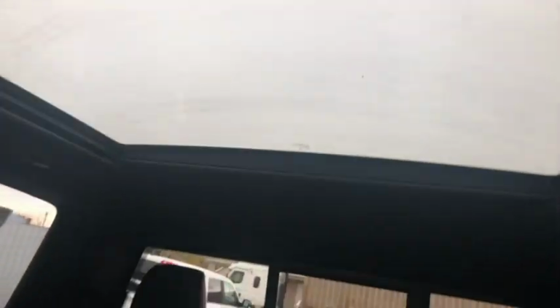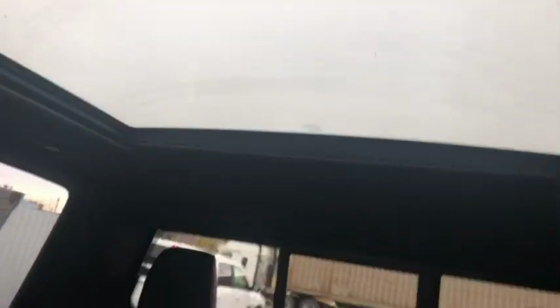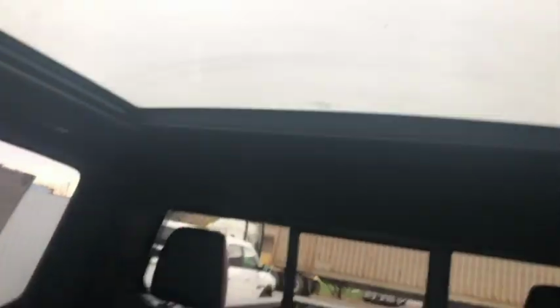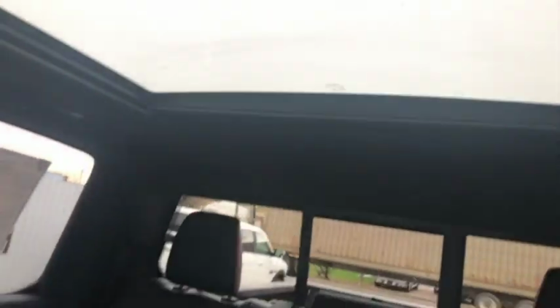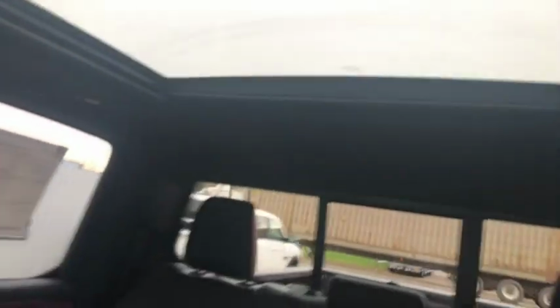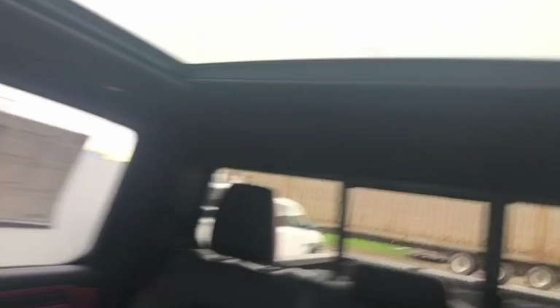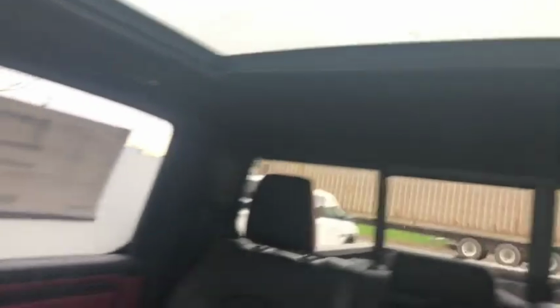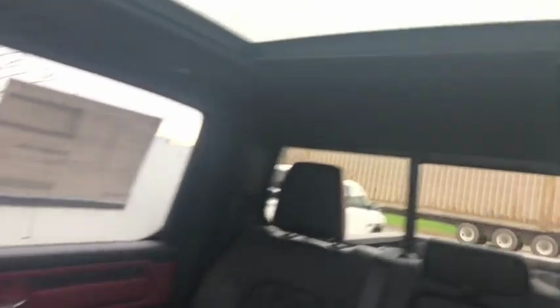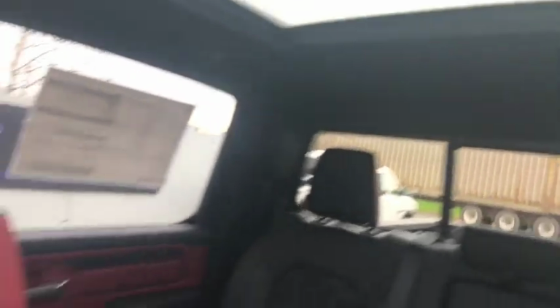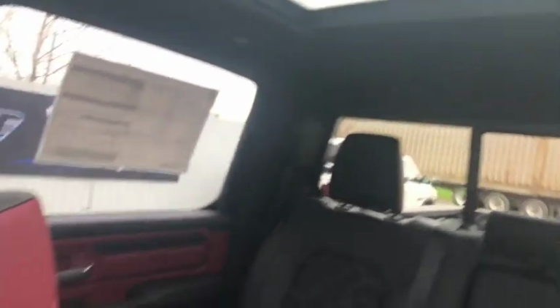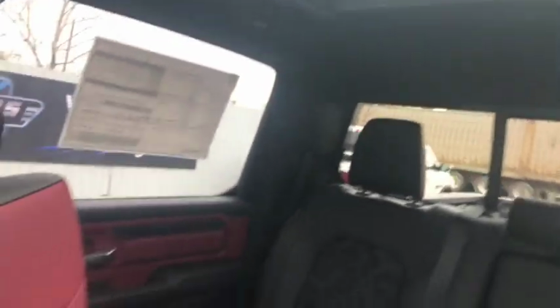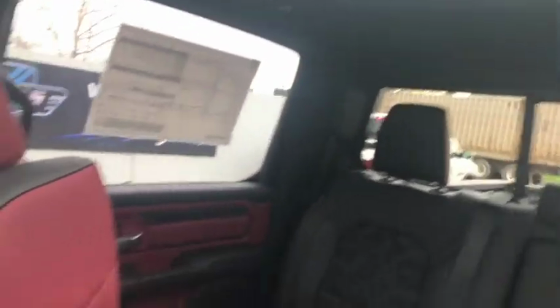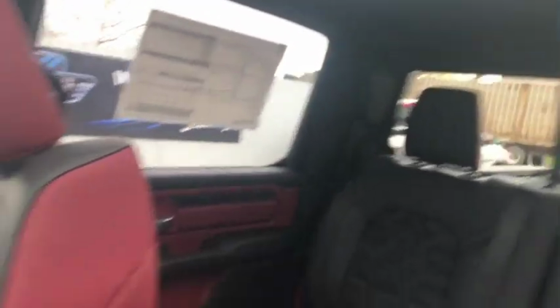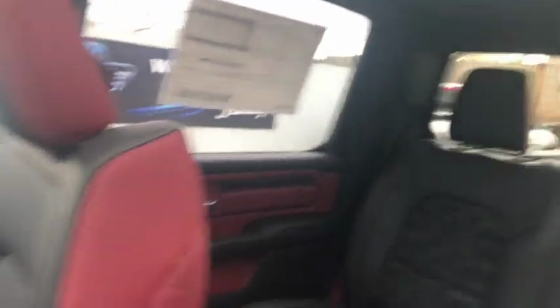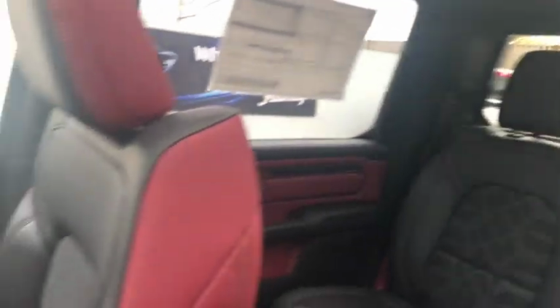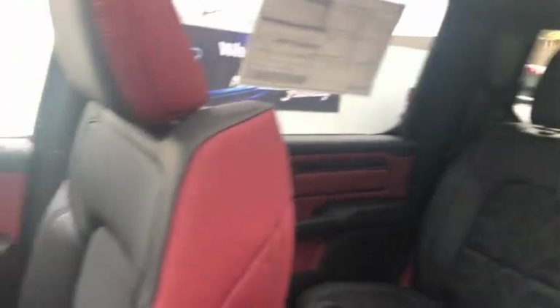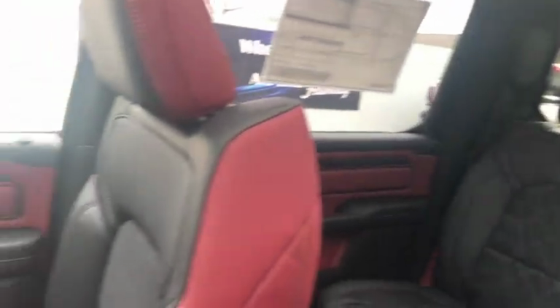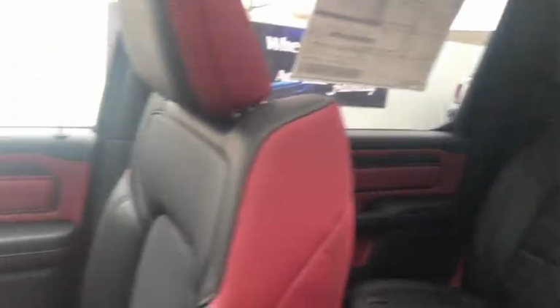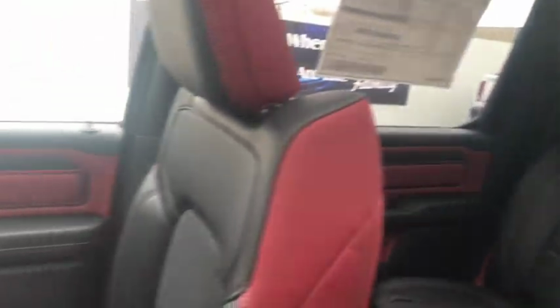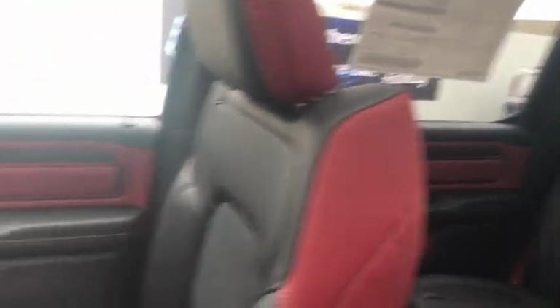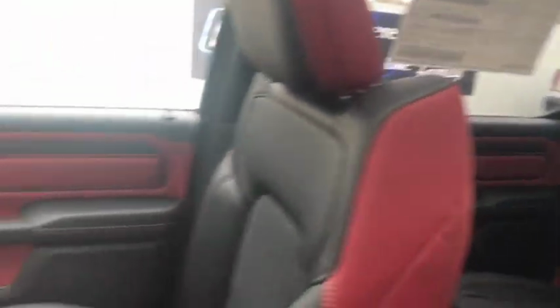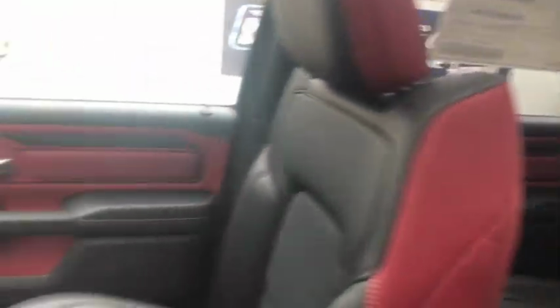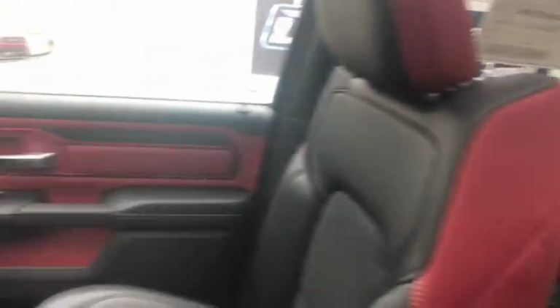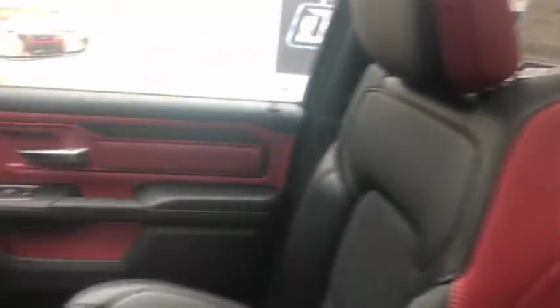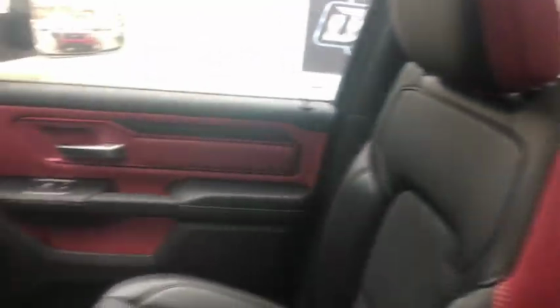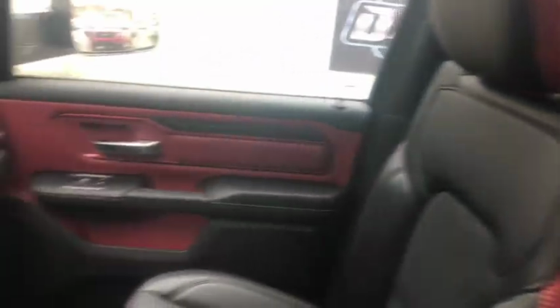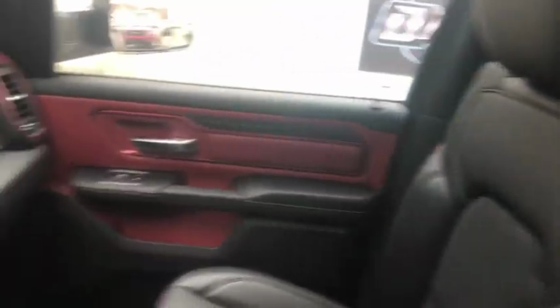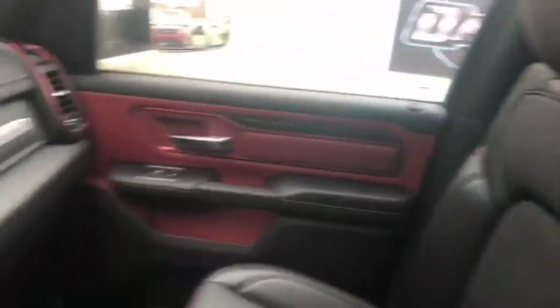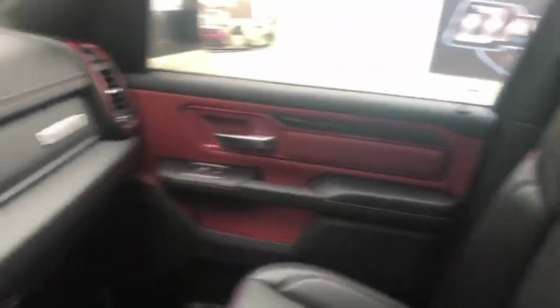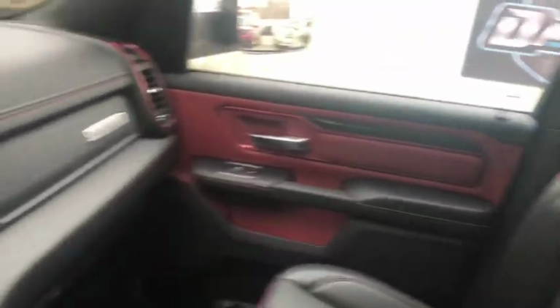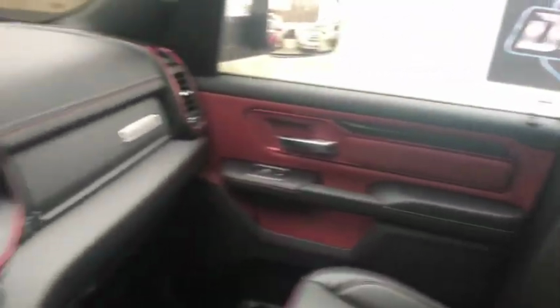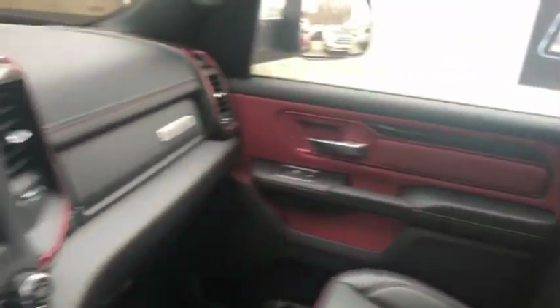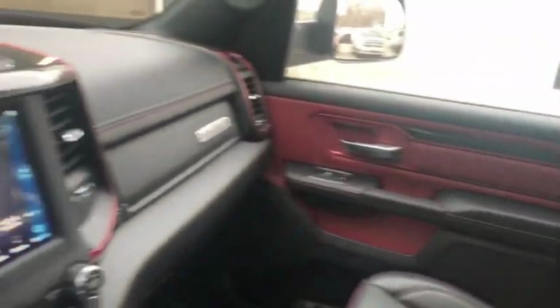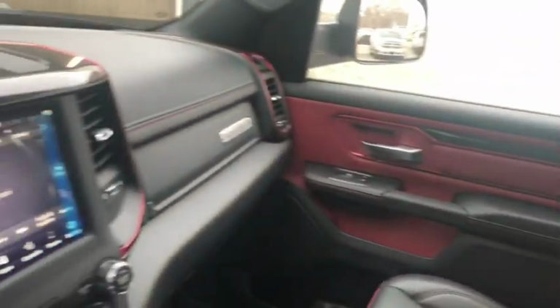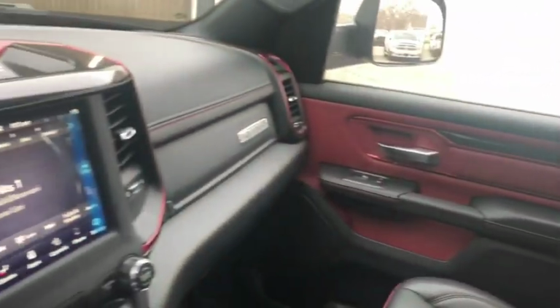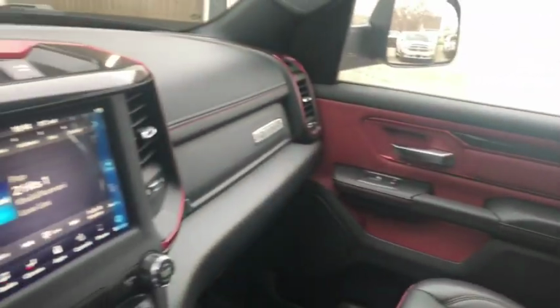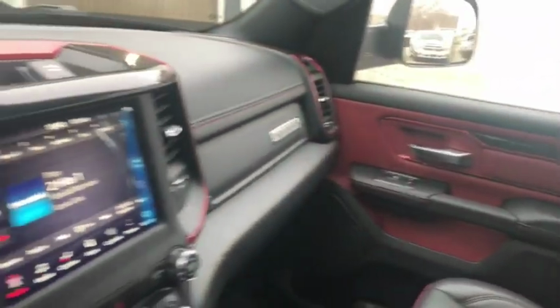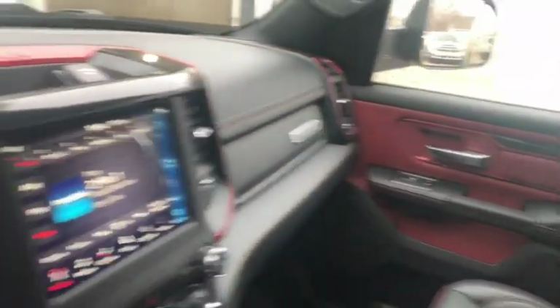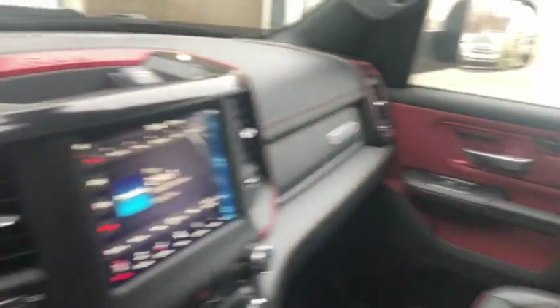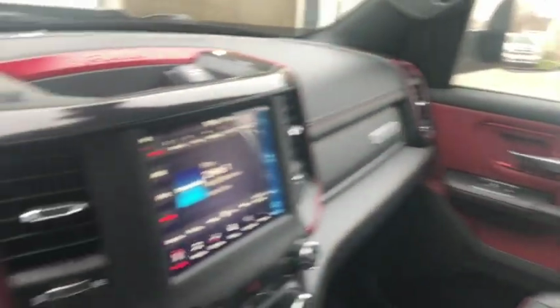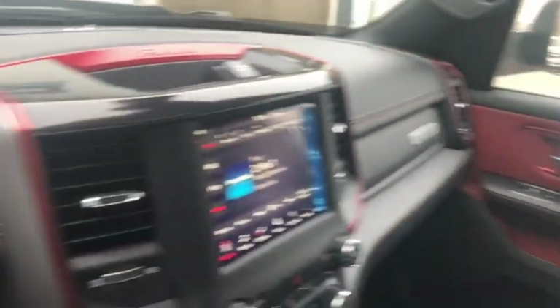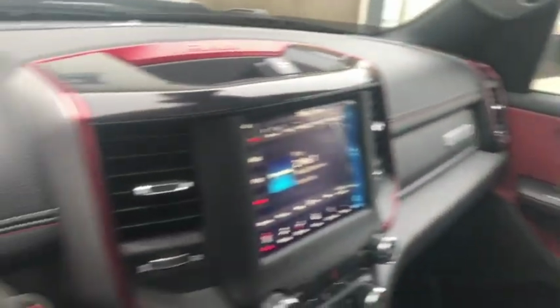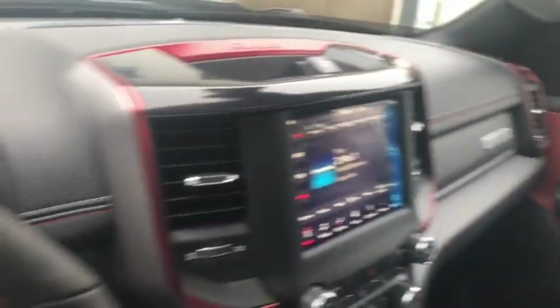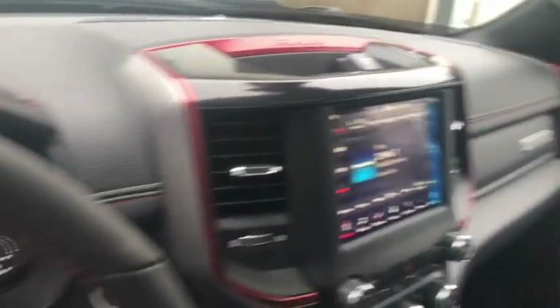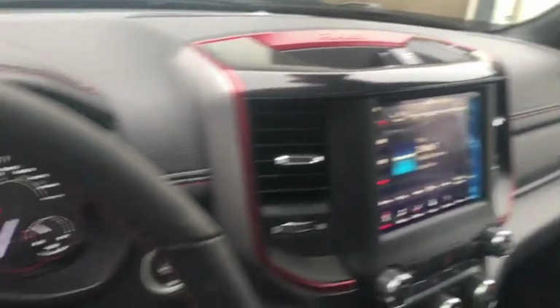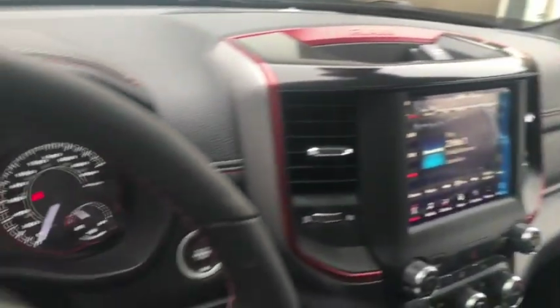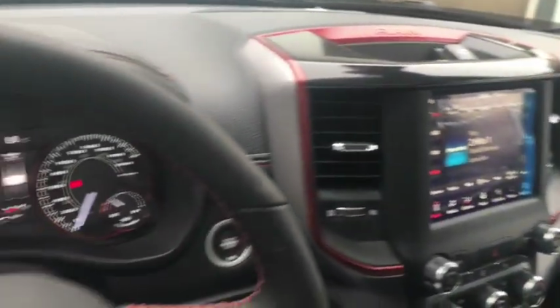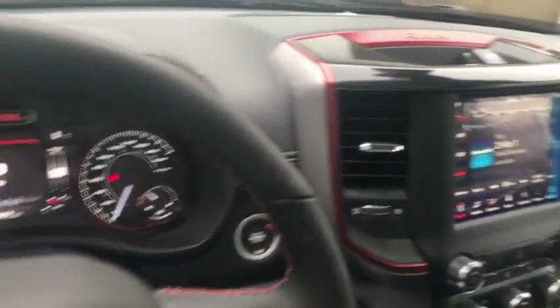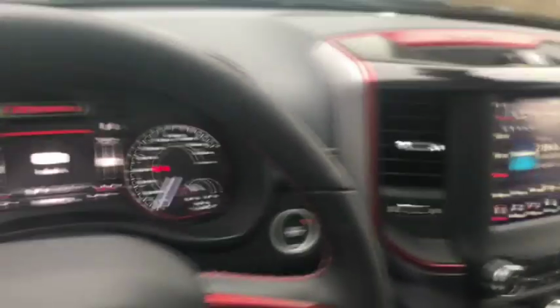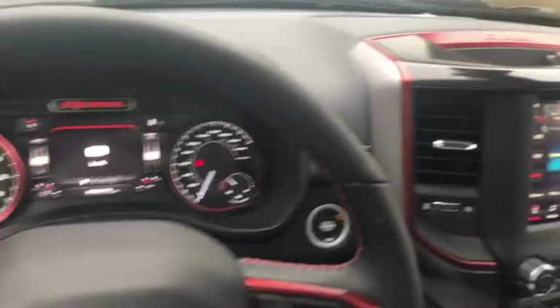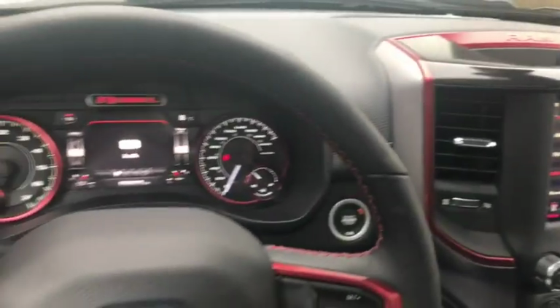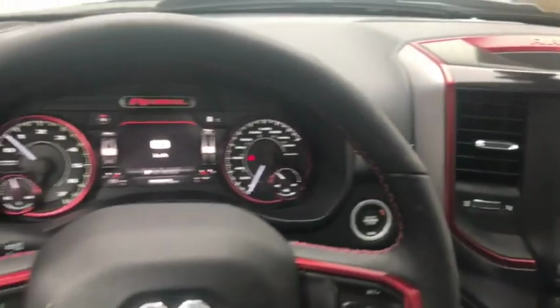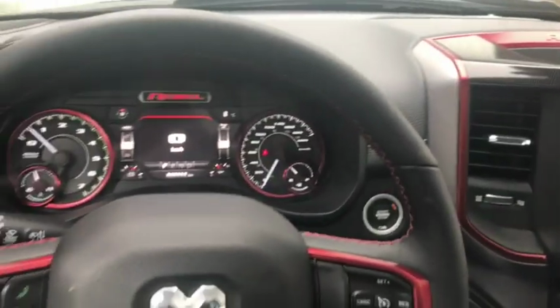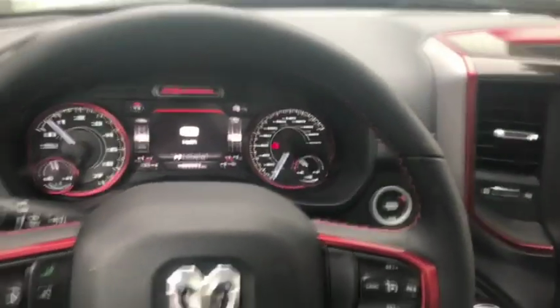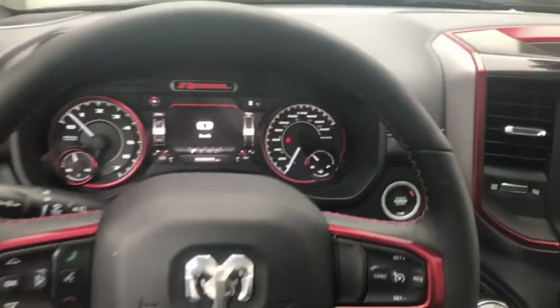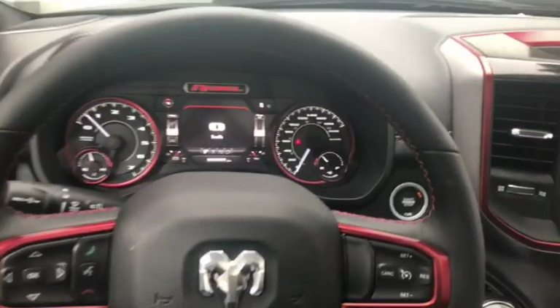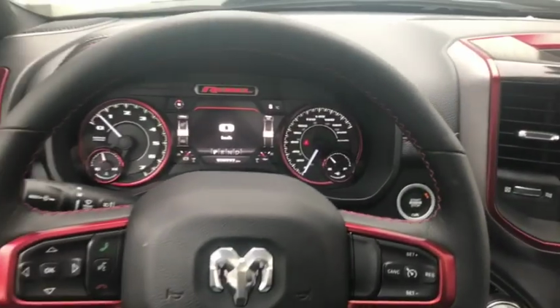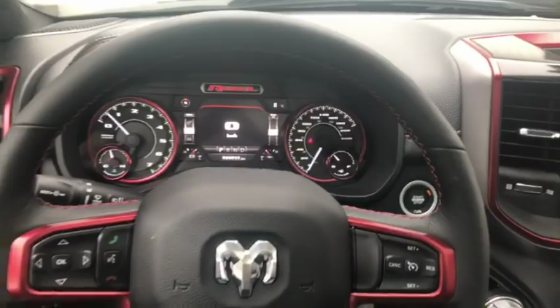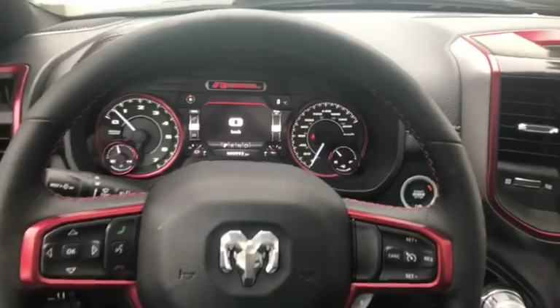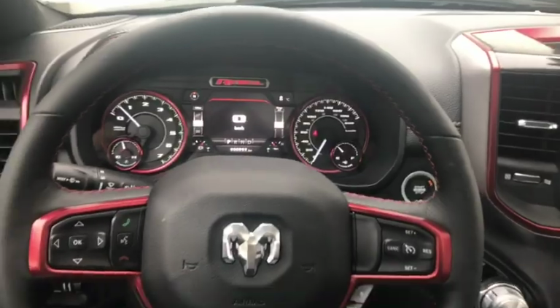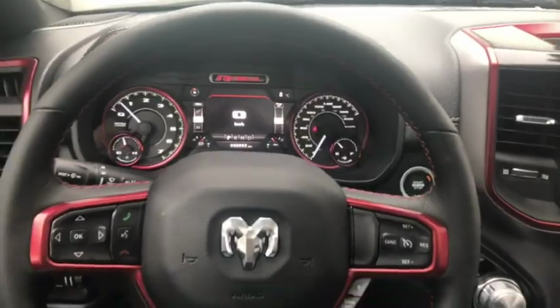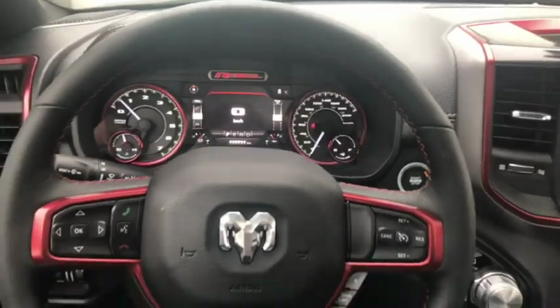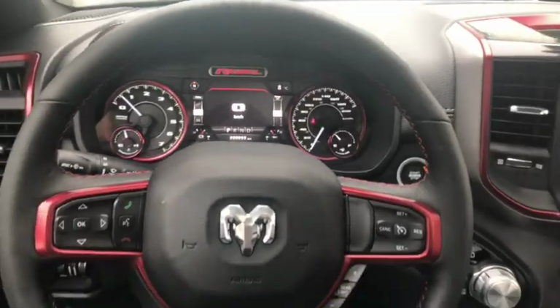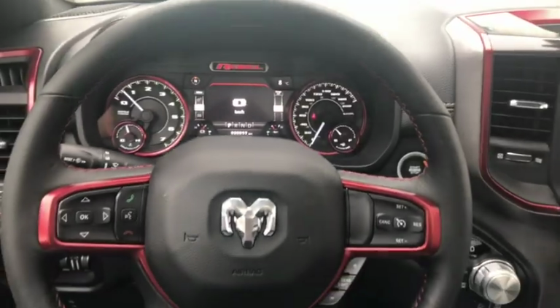Come take a look at the all-new Rebel today at Davis Dodge, and let's see if we can get you in your new ride.